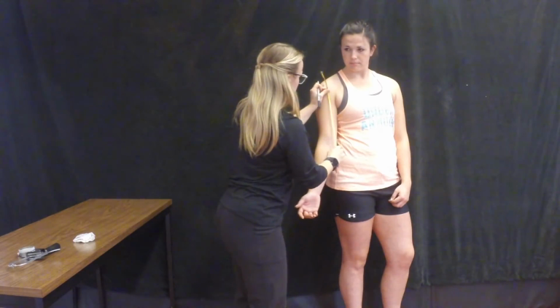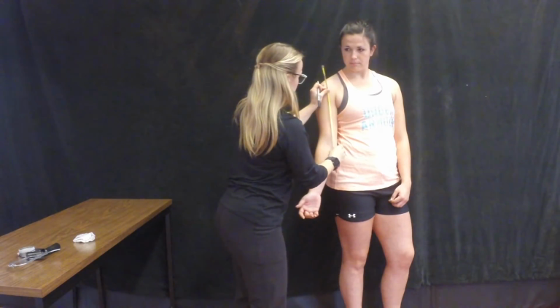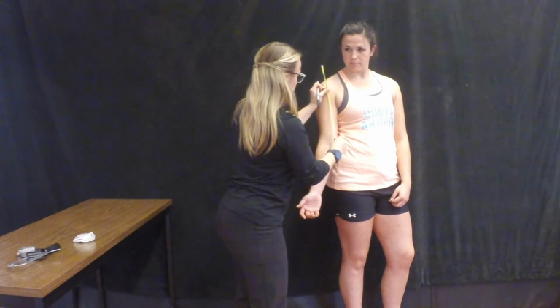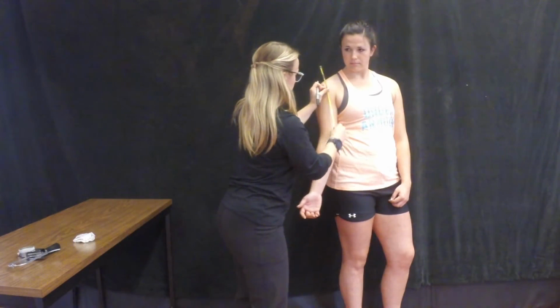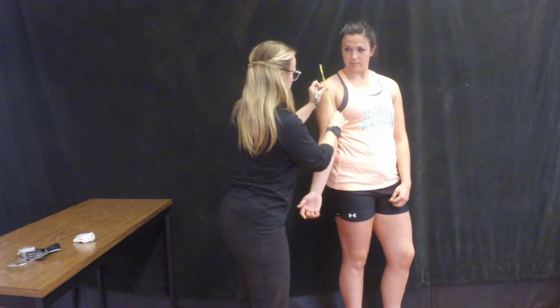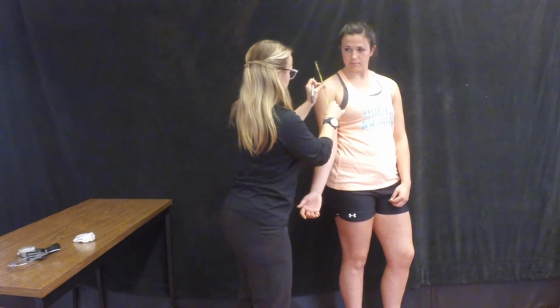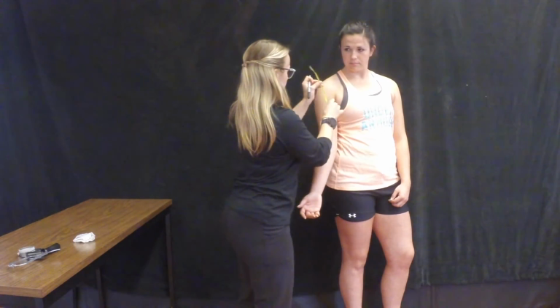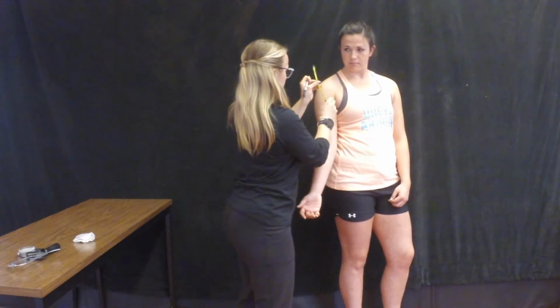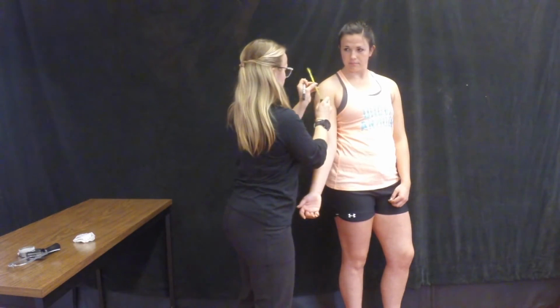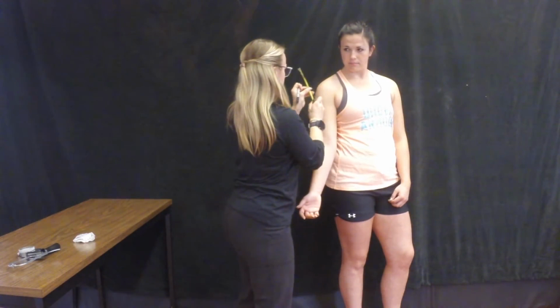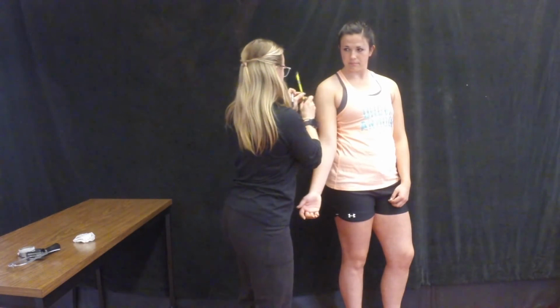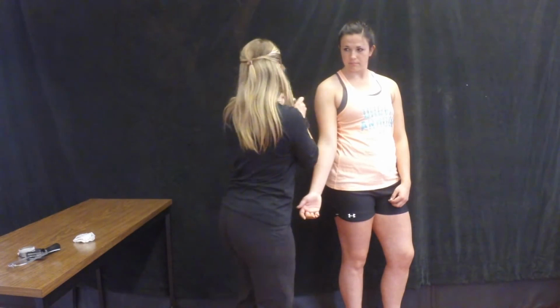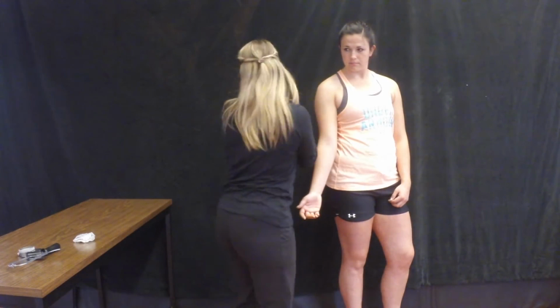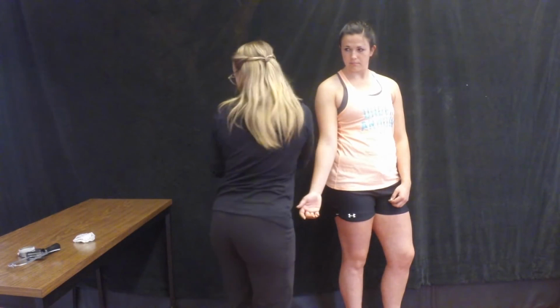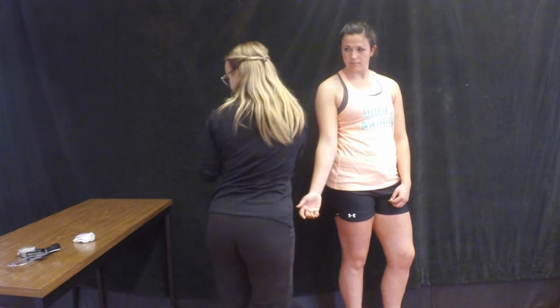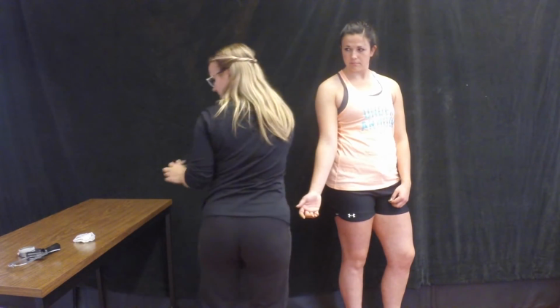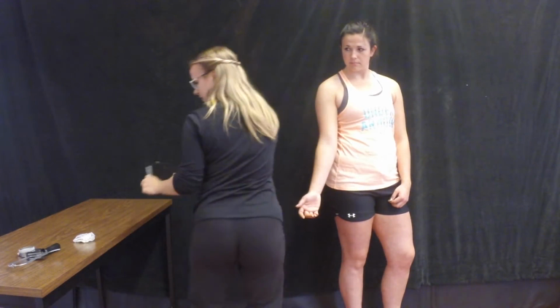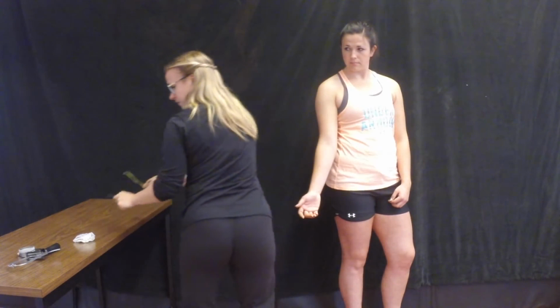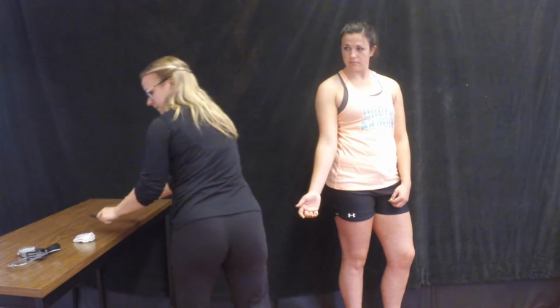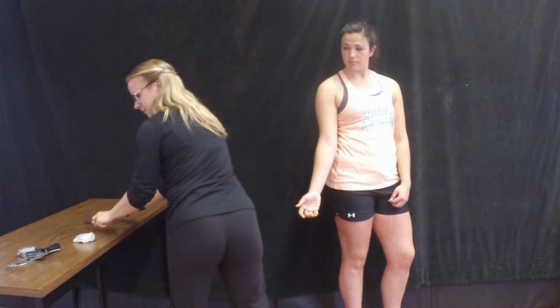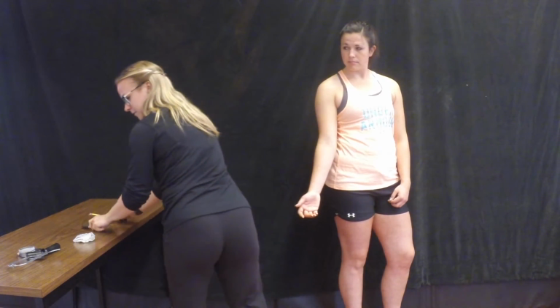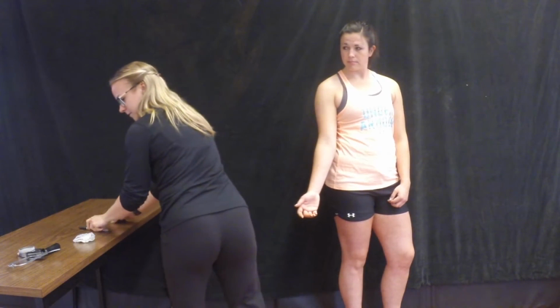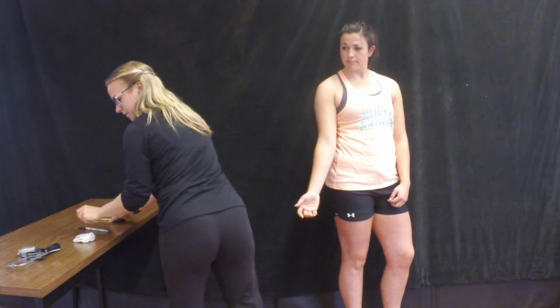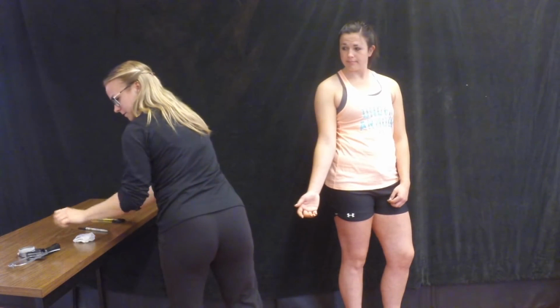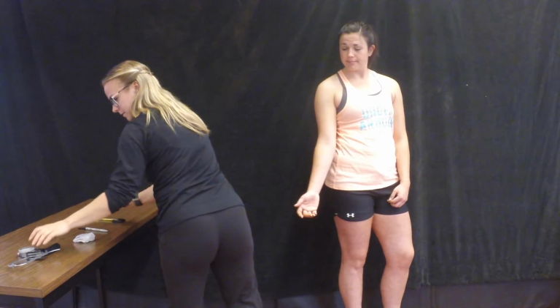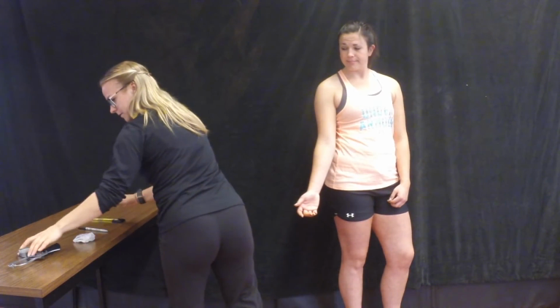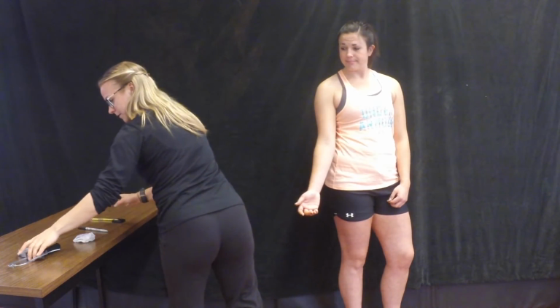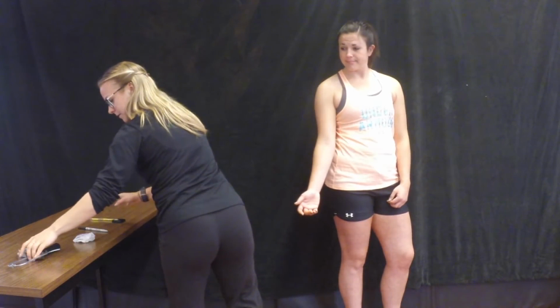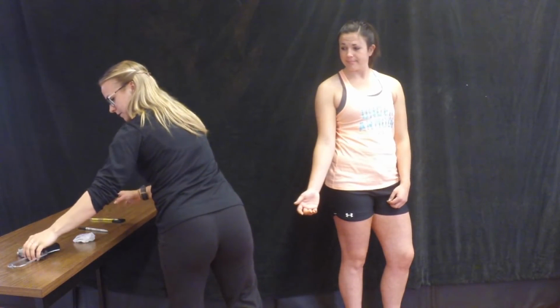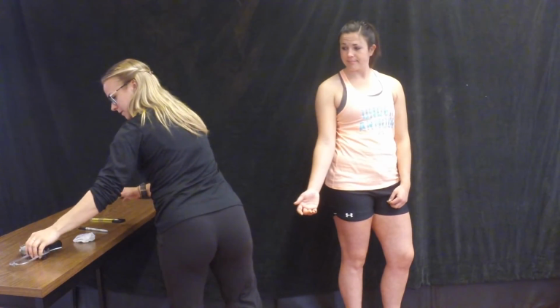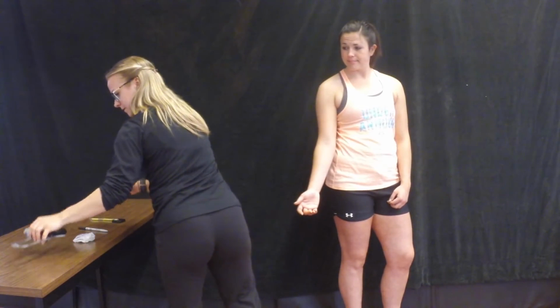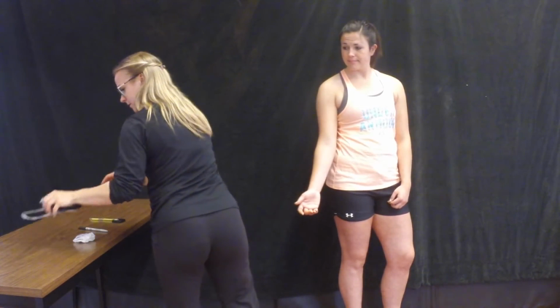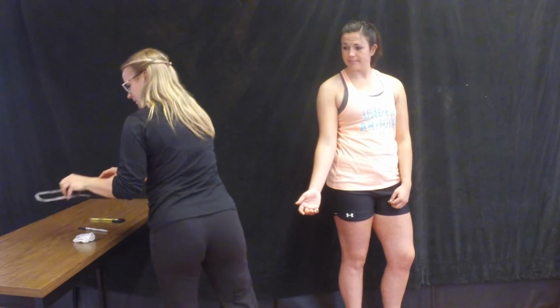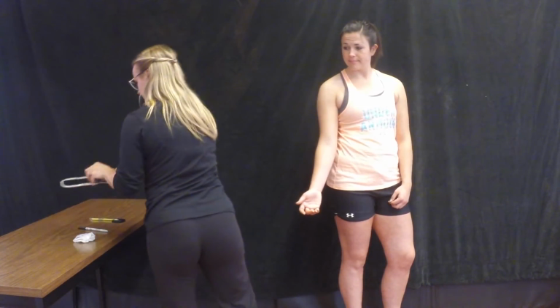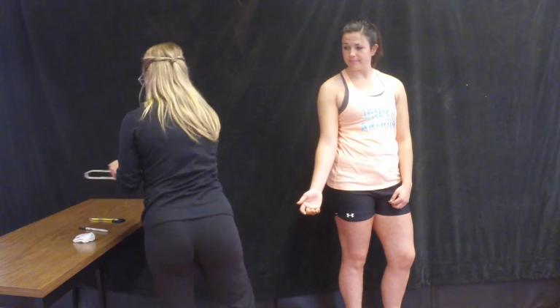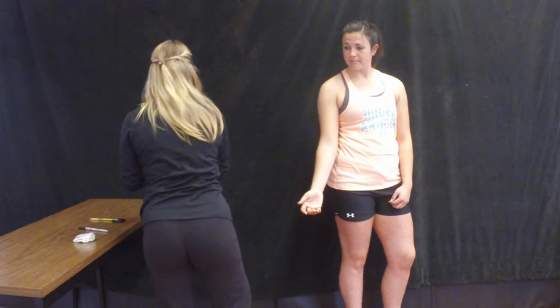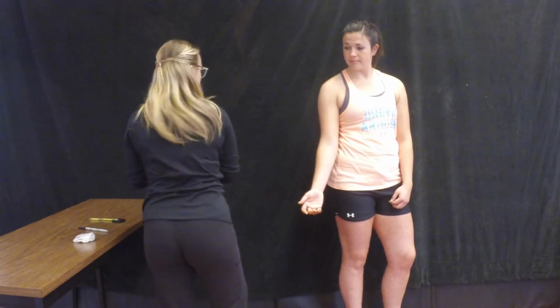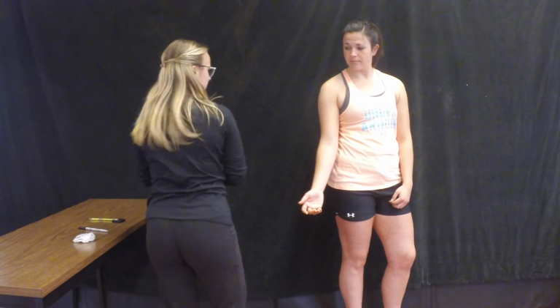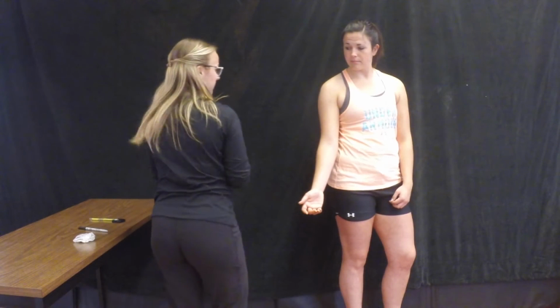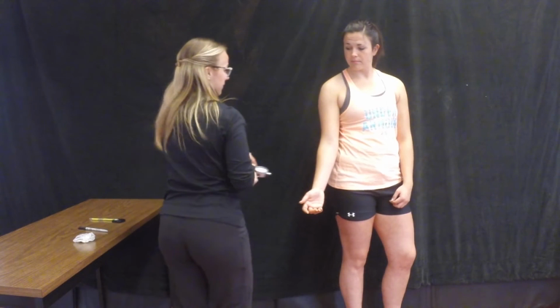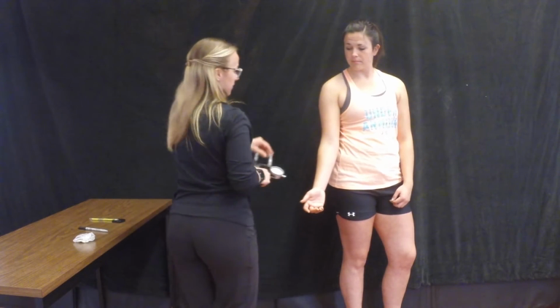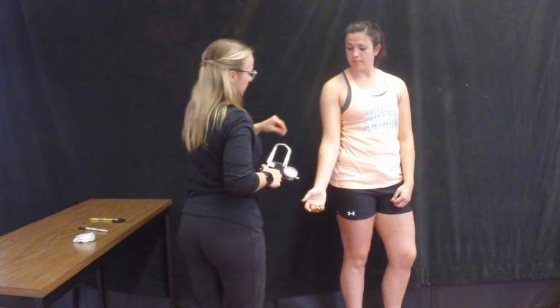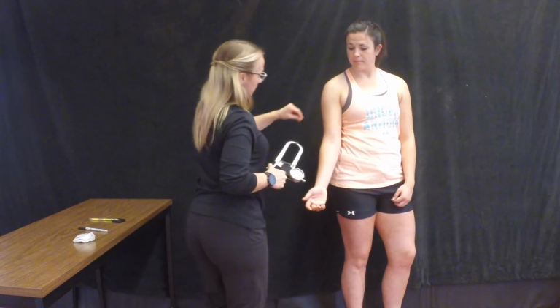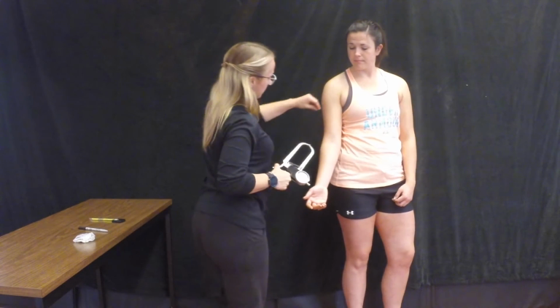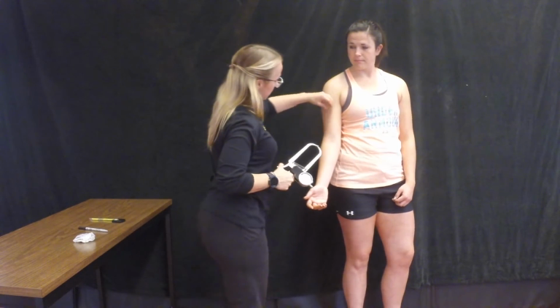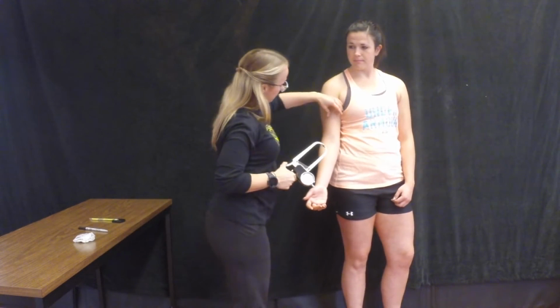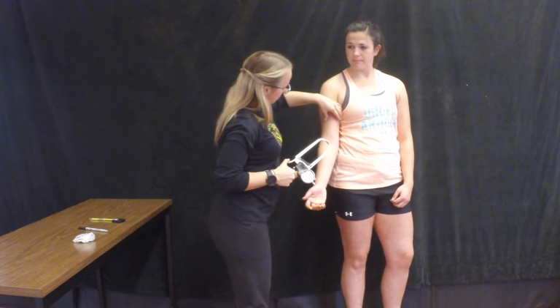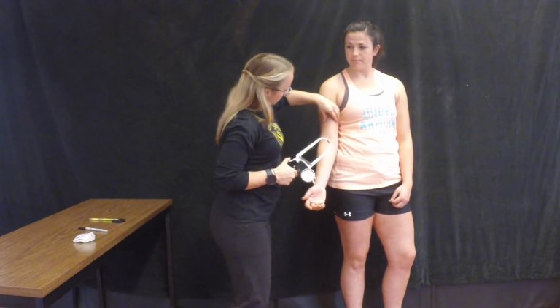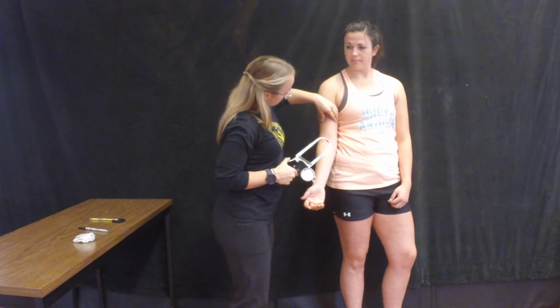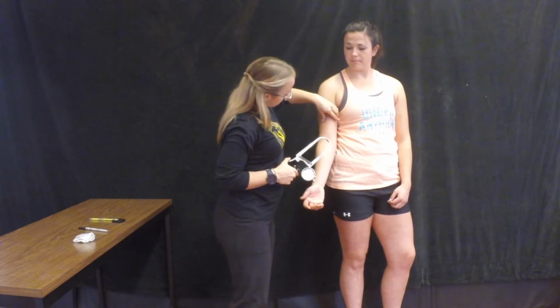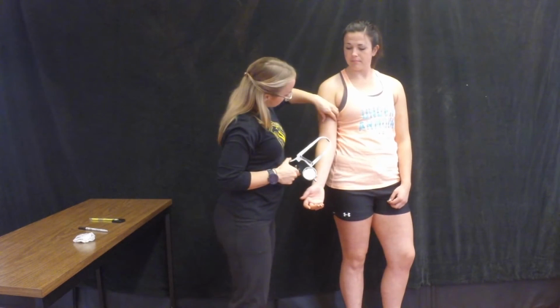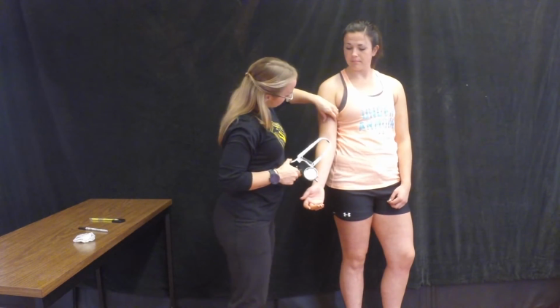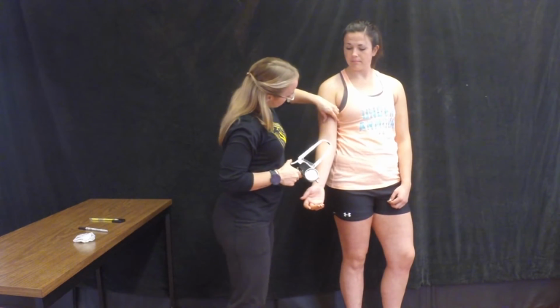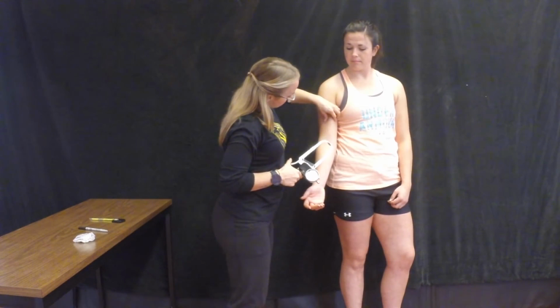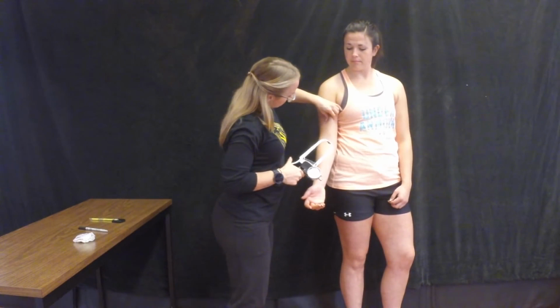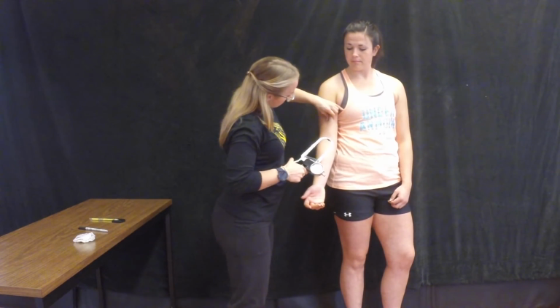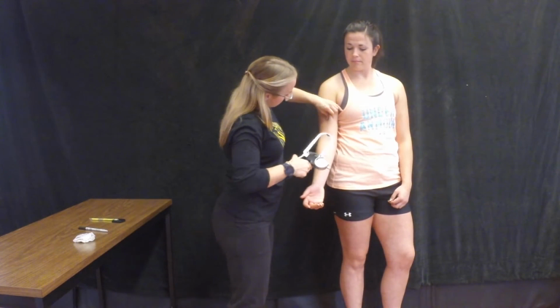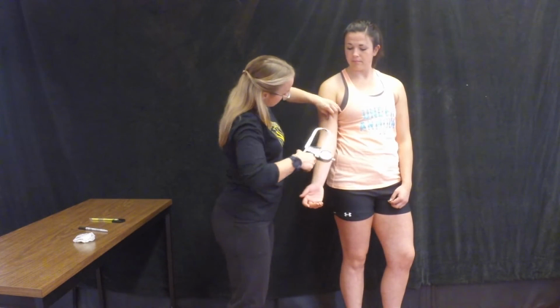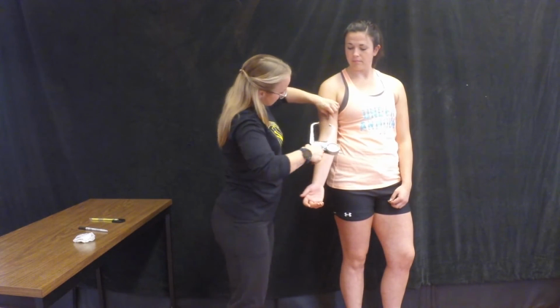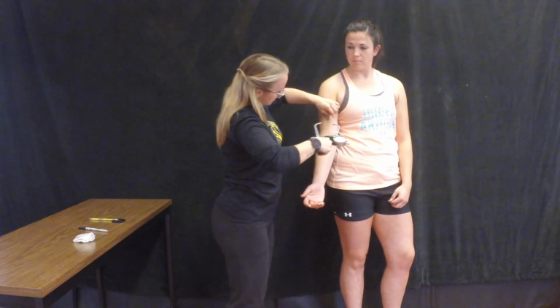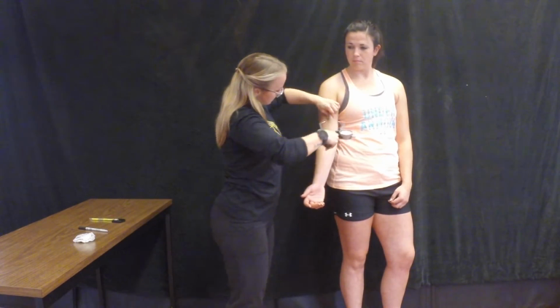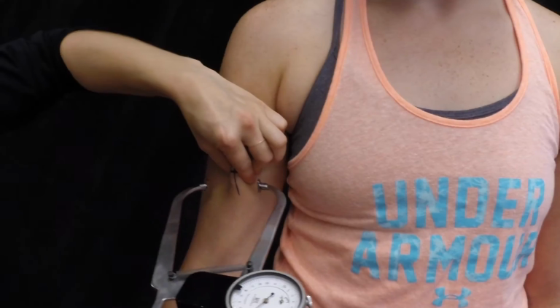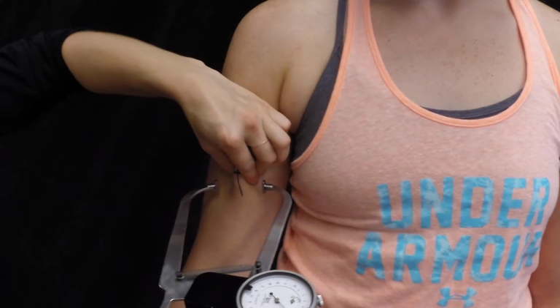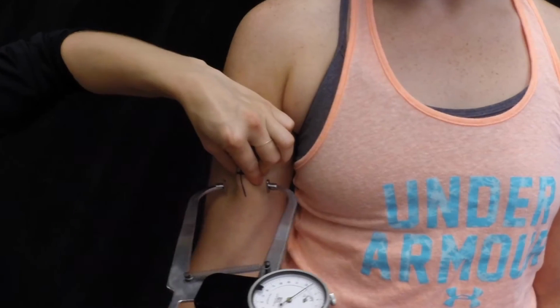This is your skinfold site. The fold runs vertically, so place the calipers 1cm below your fingers.